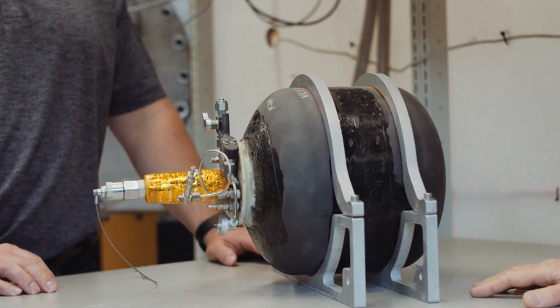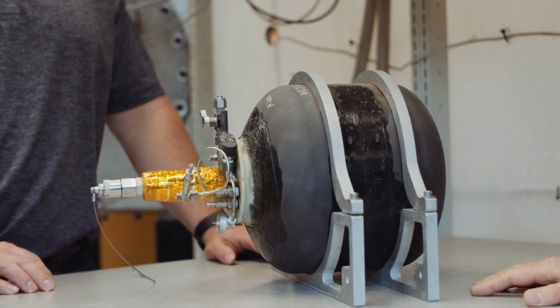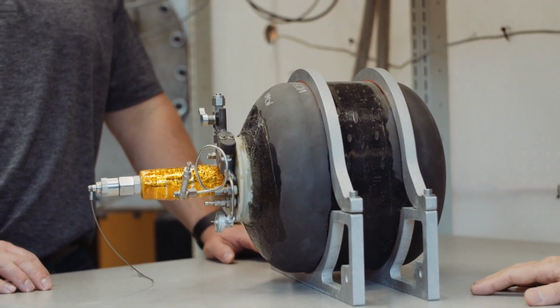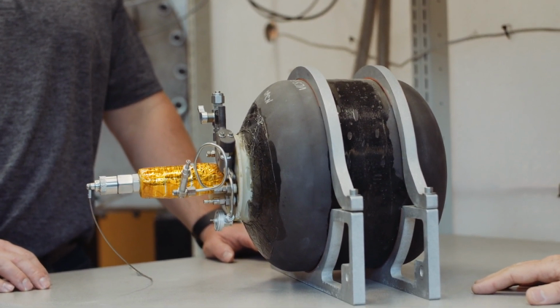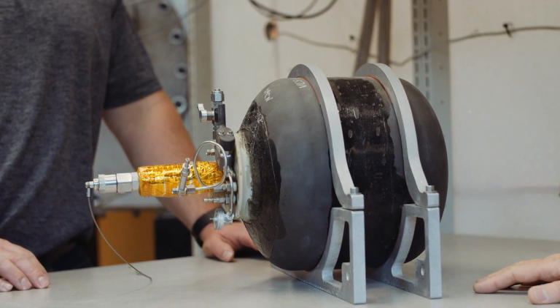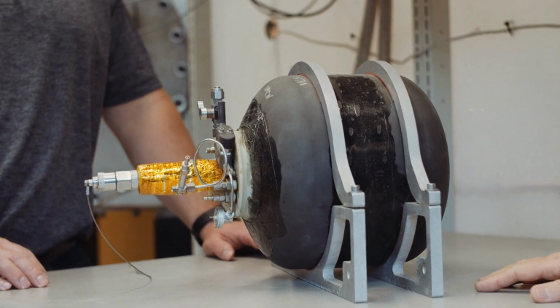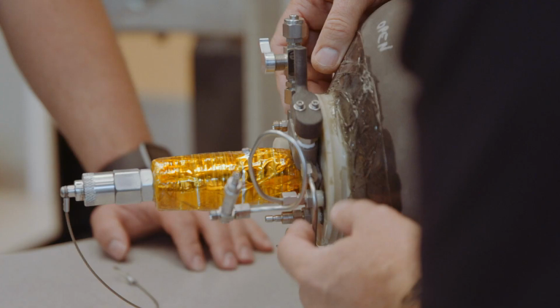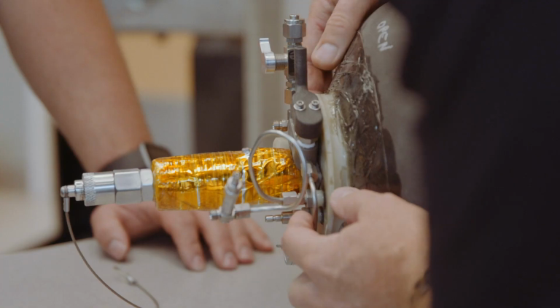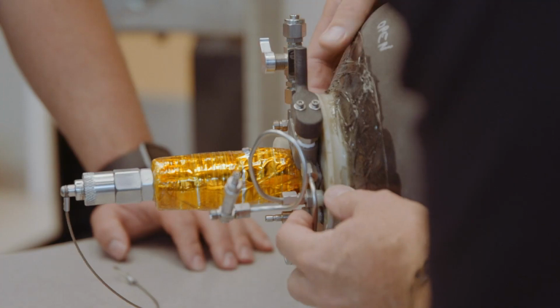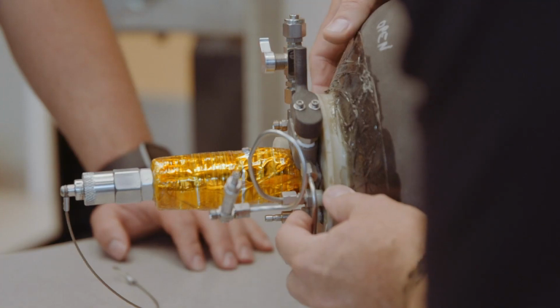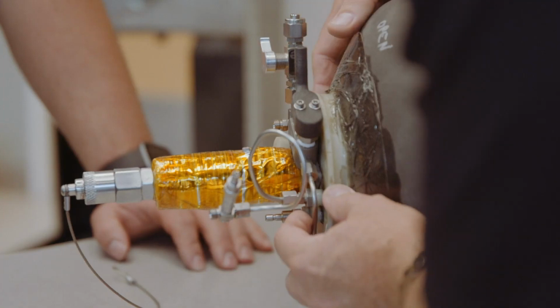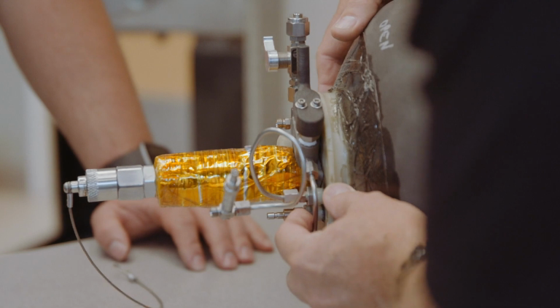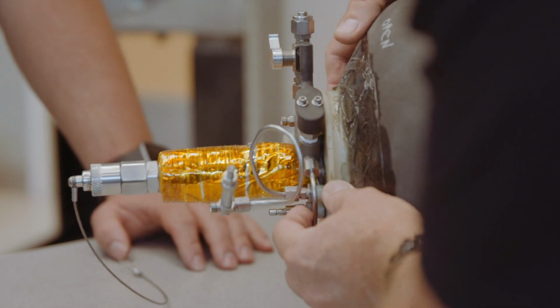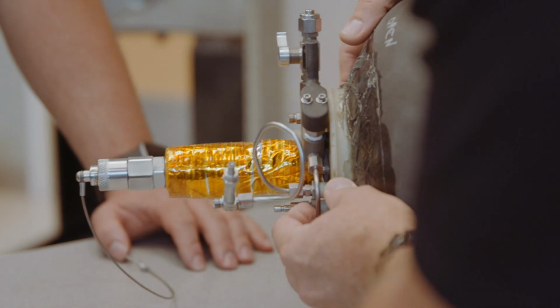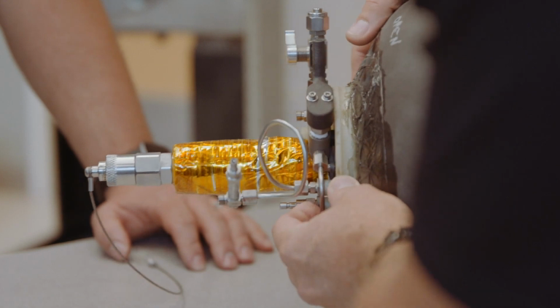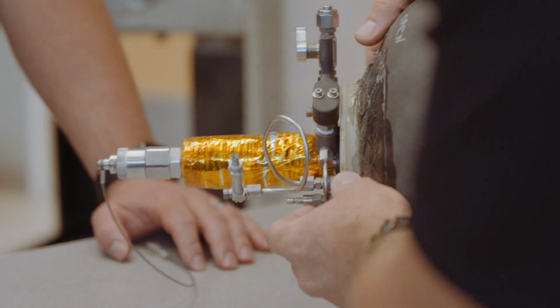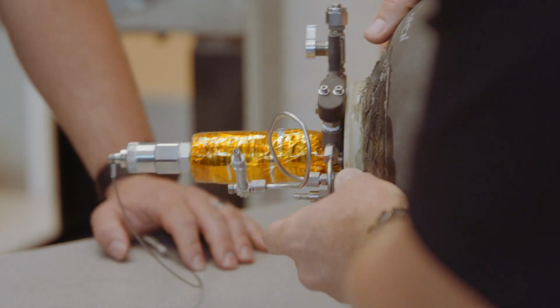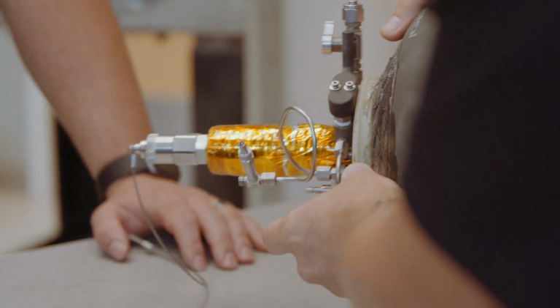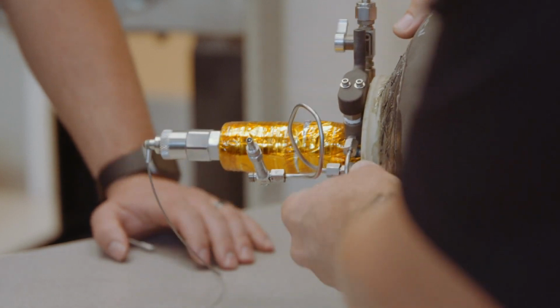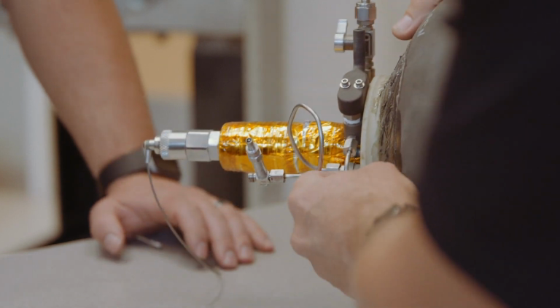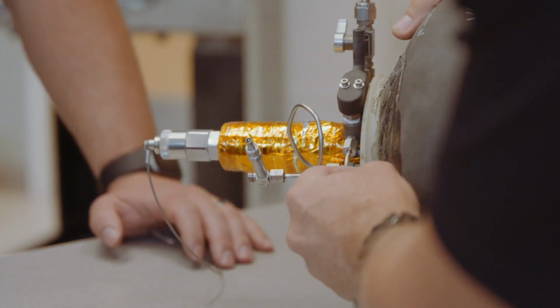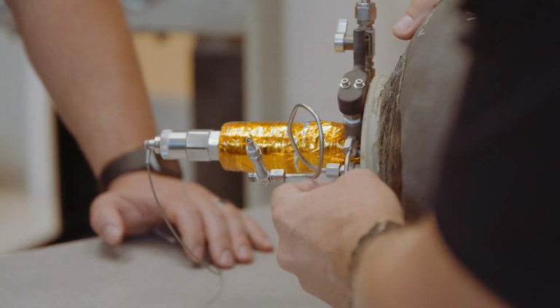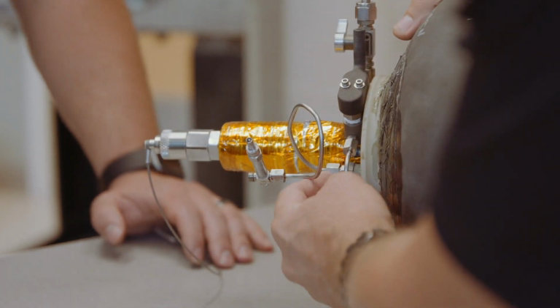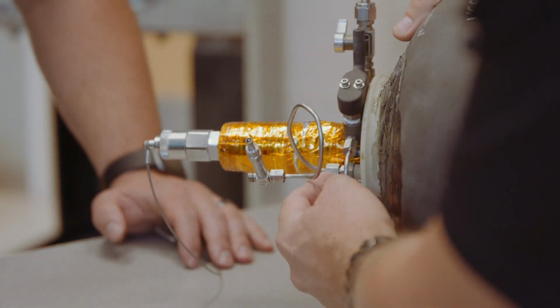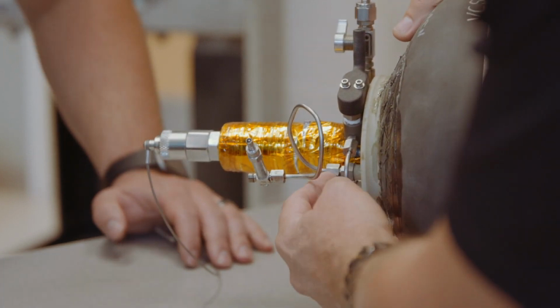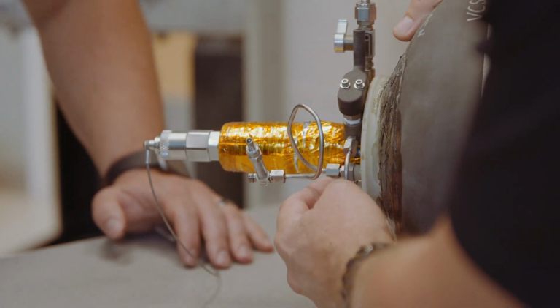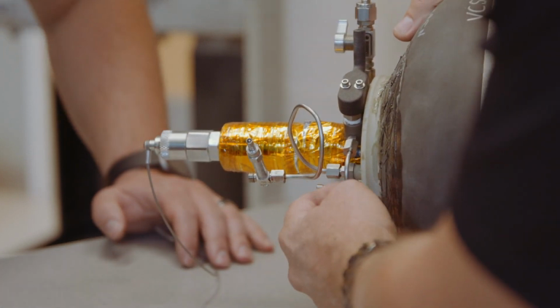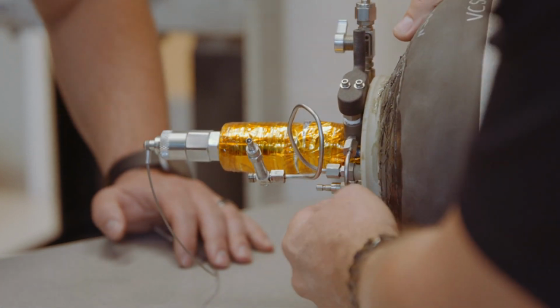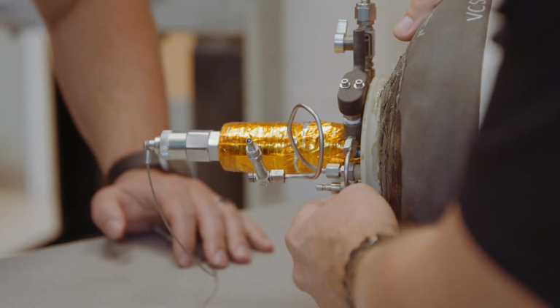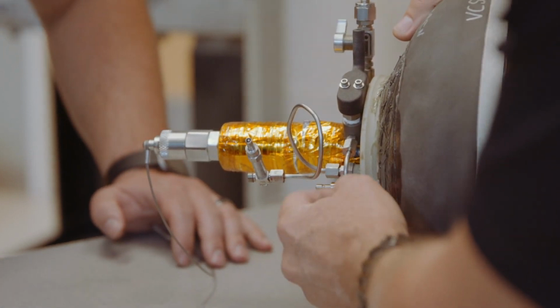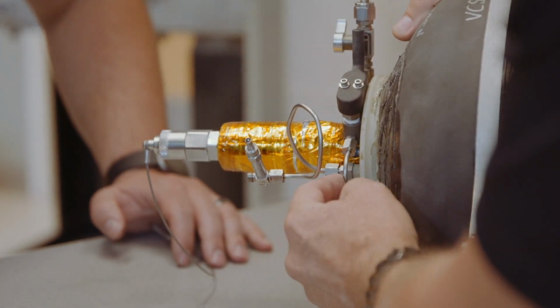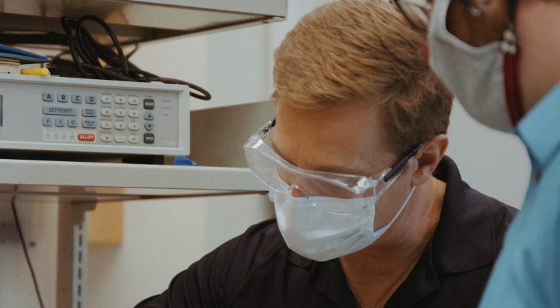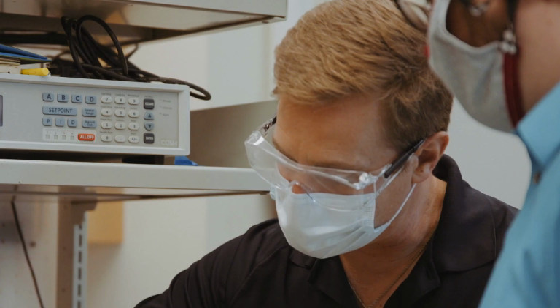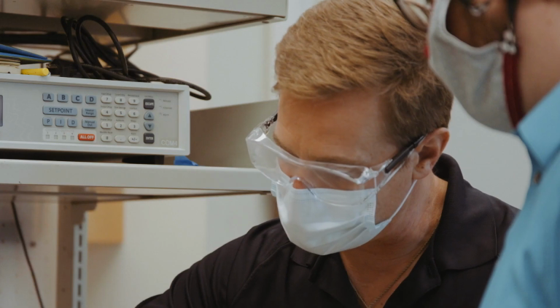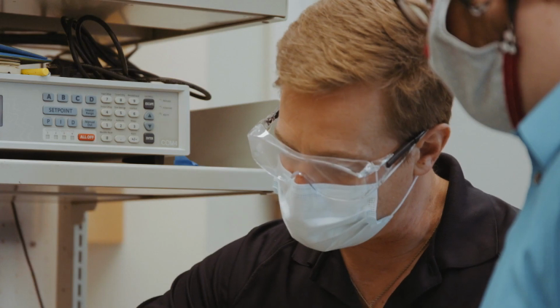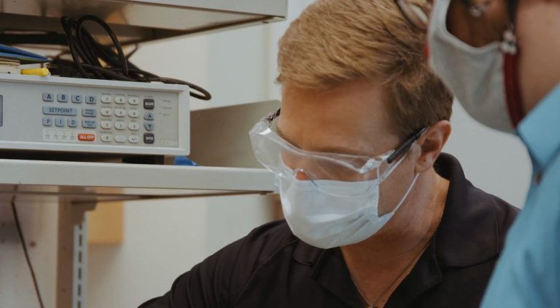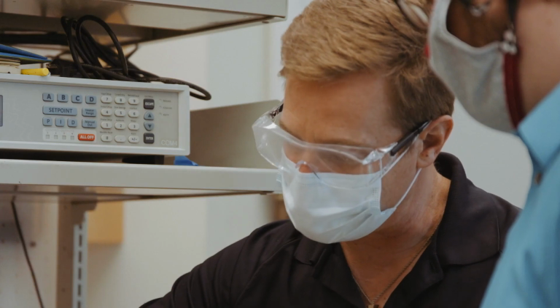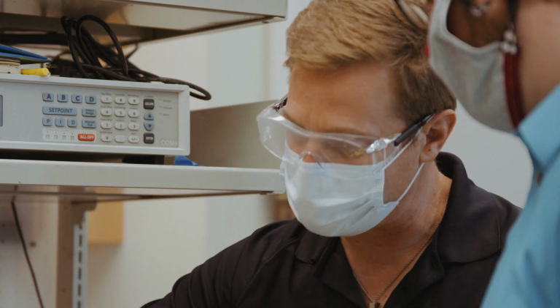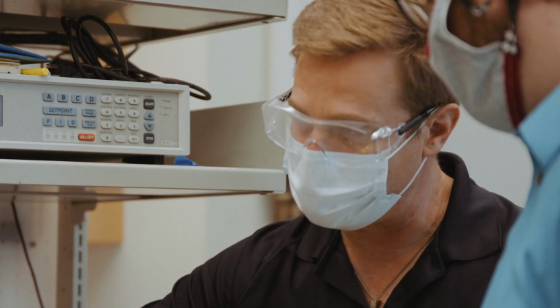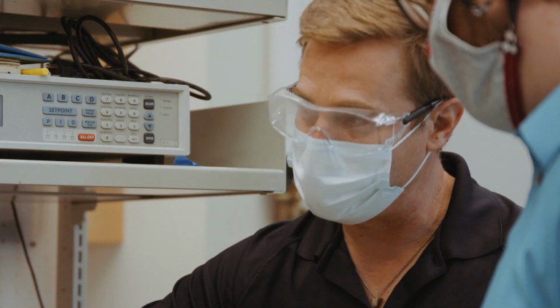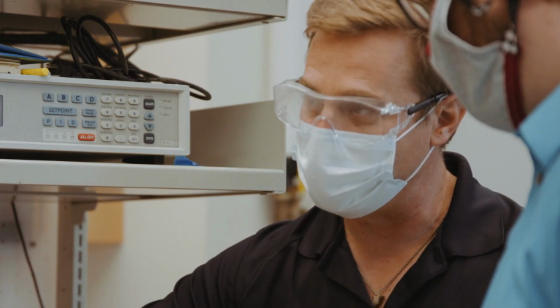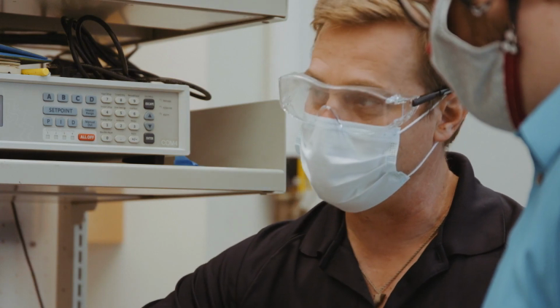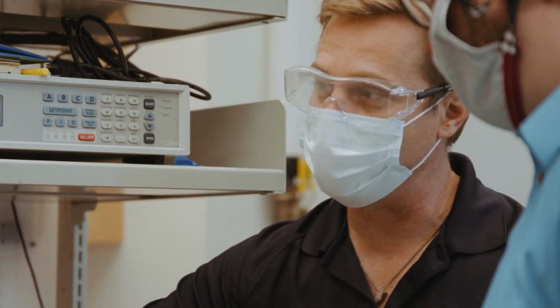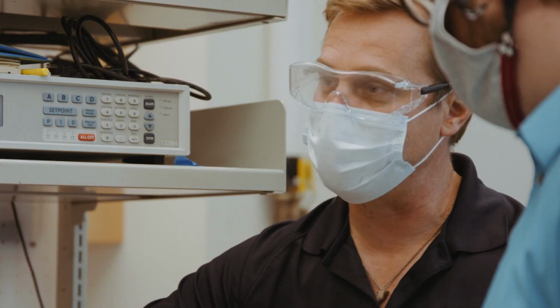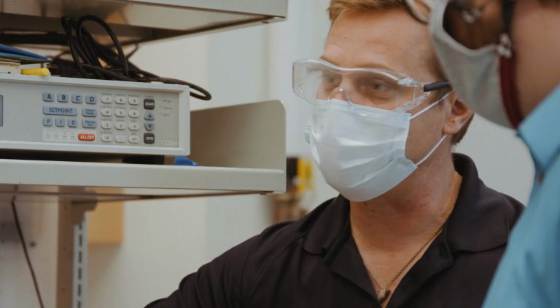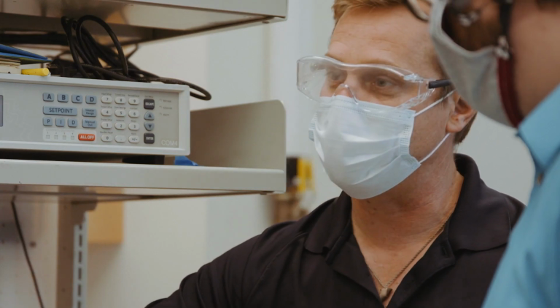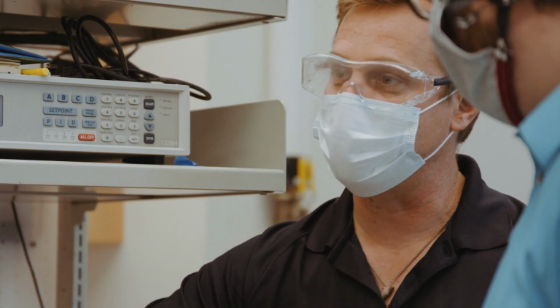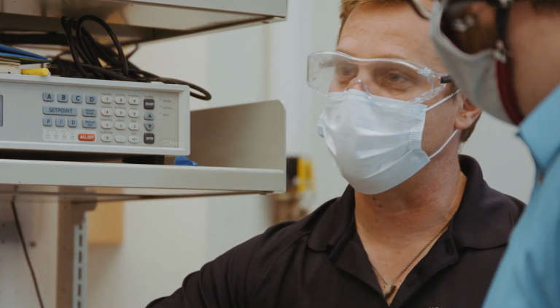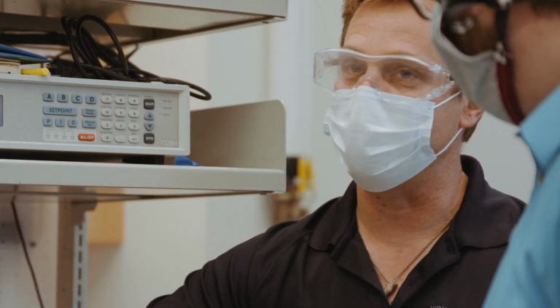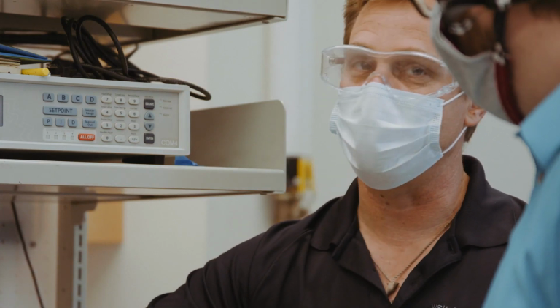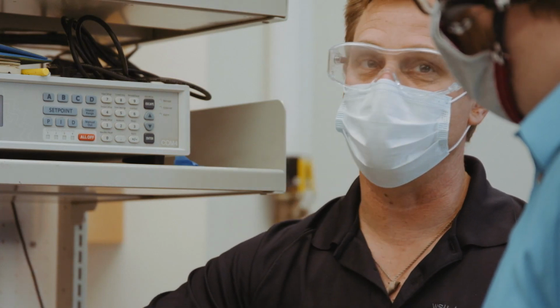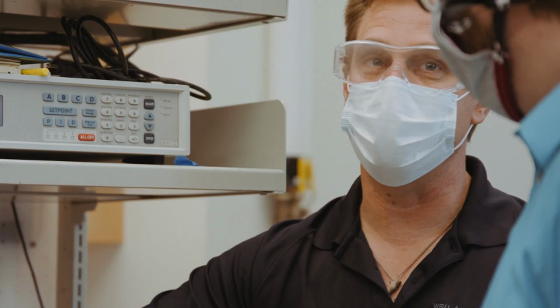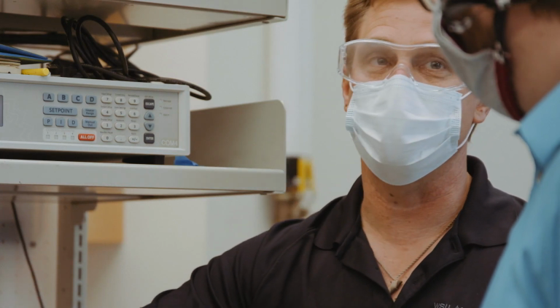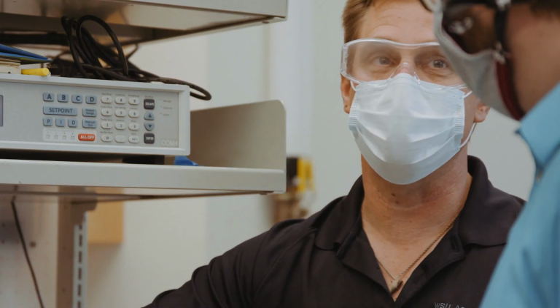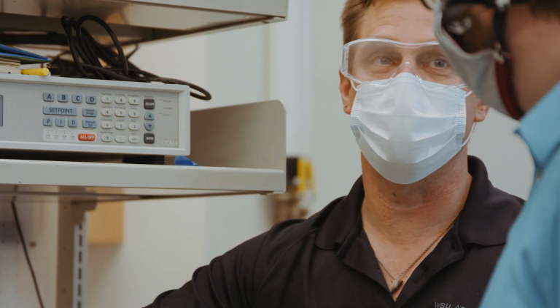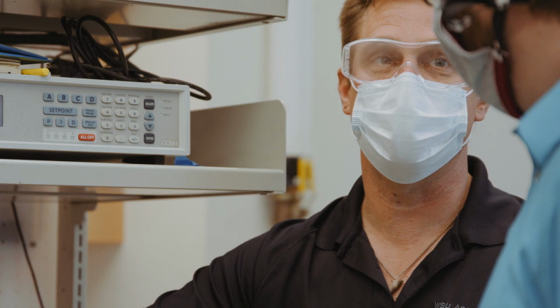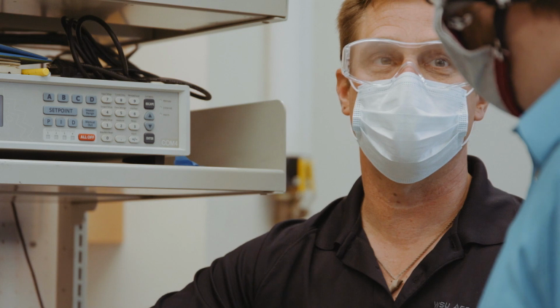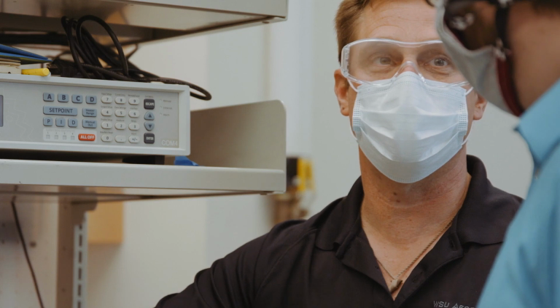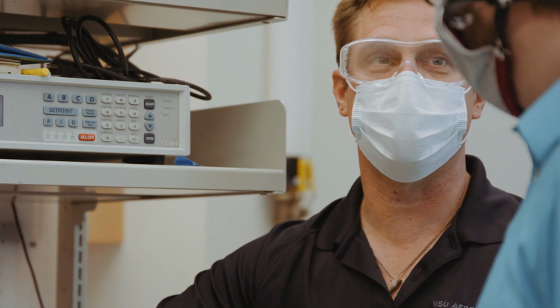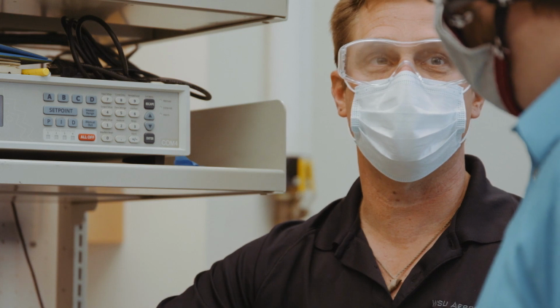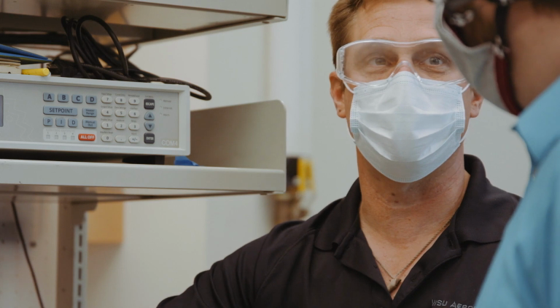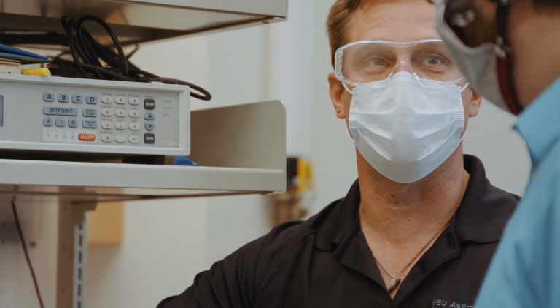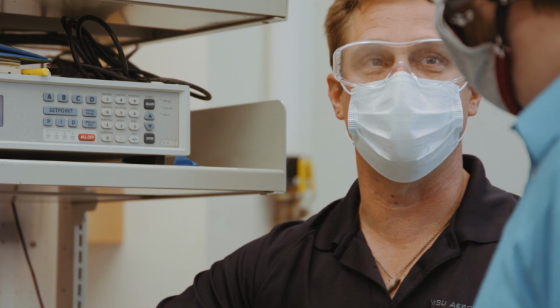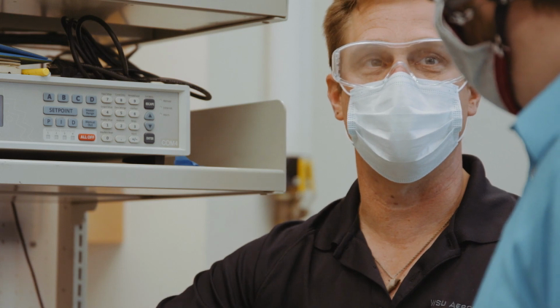Researchers from WSU and a startup company named Protium have developed a fuel tank that can make hydrogen more accessible as an everyday fuel source, fueling vehicles, factories, even homes.